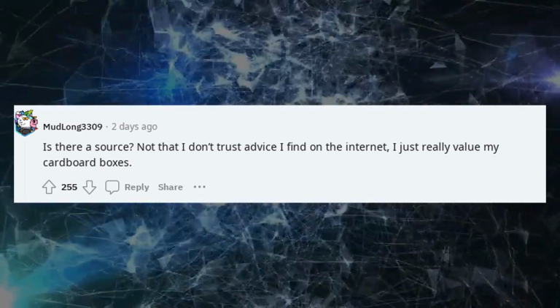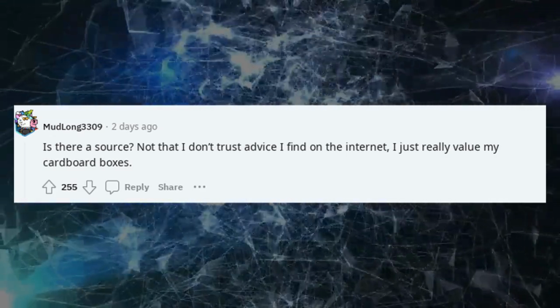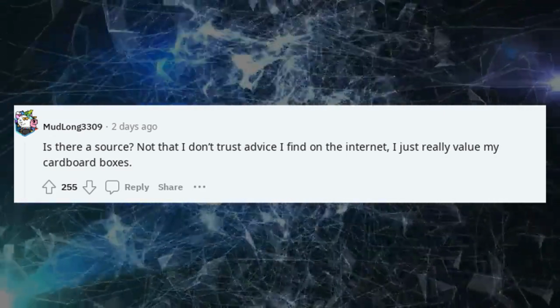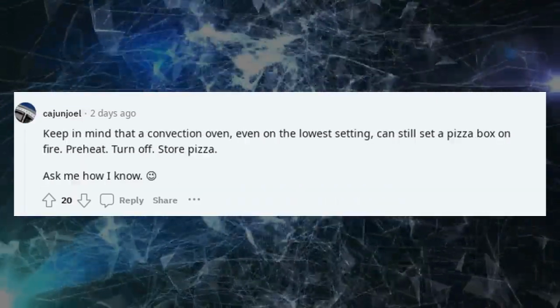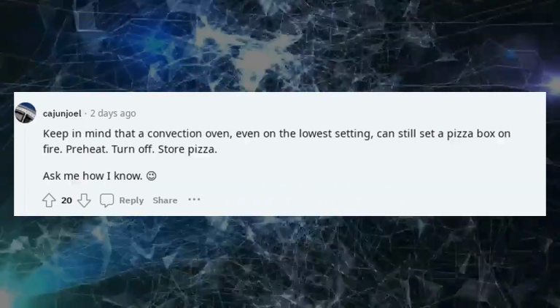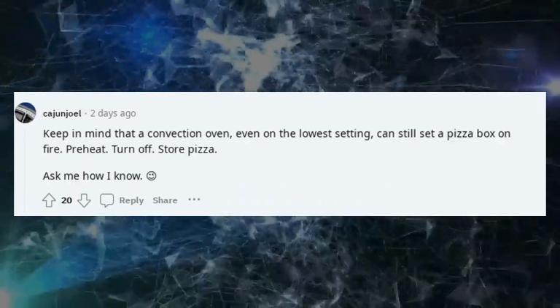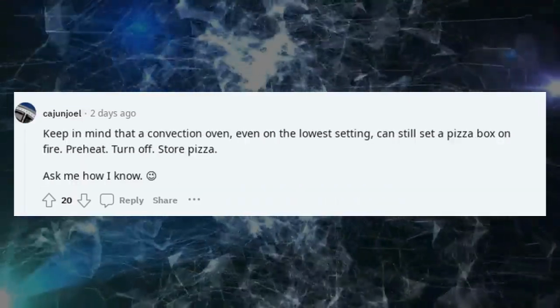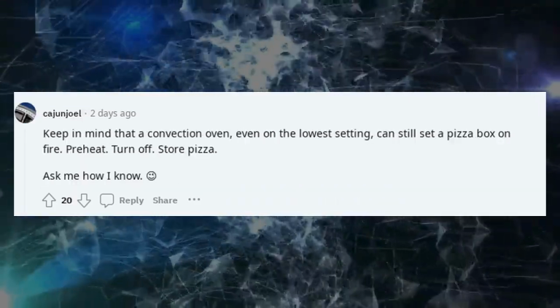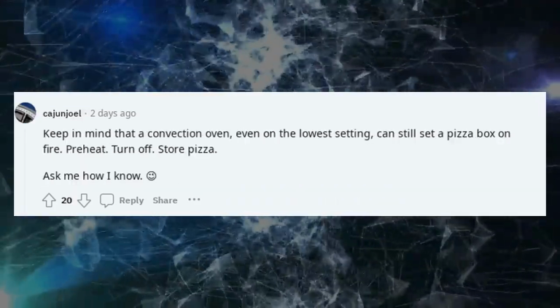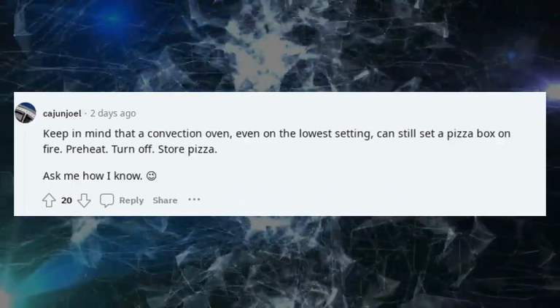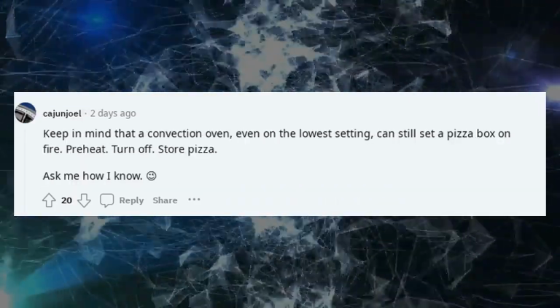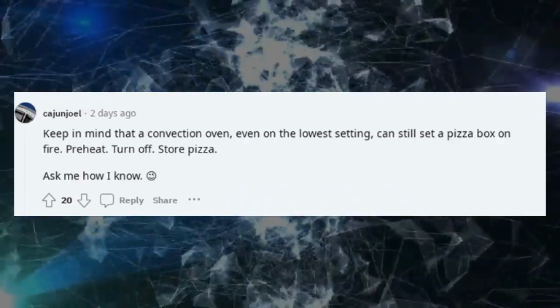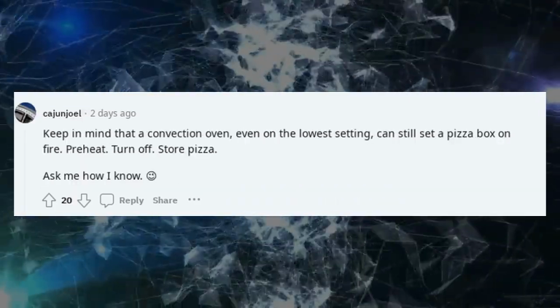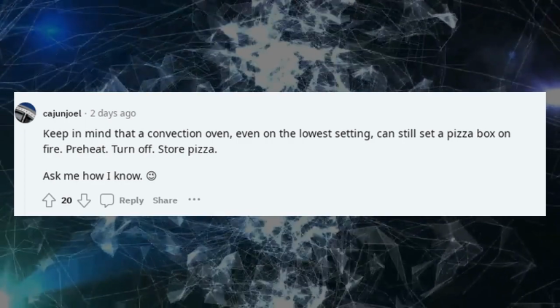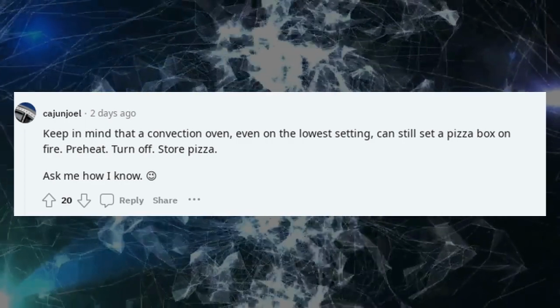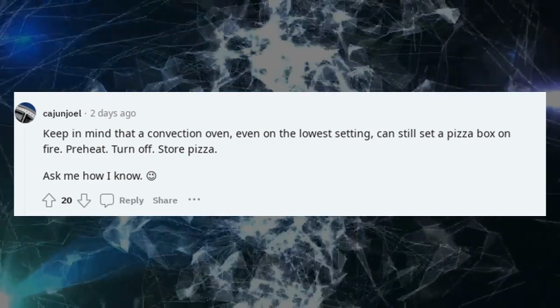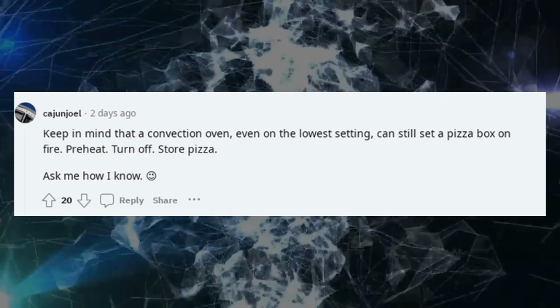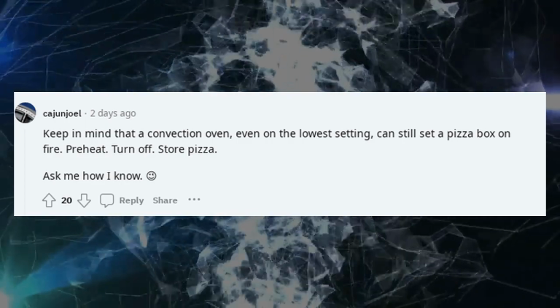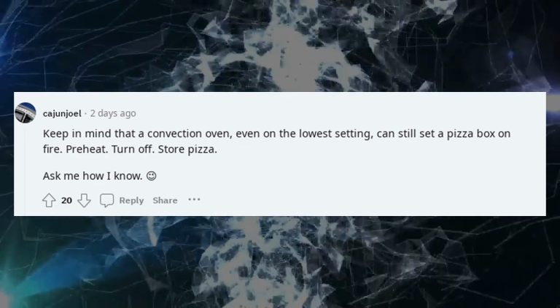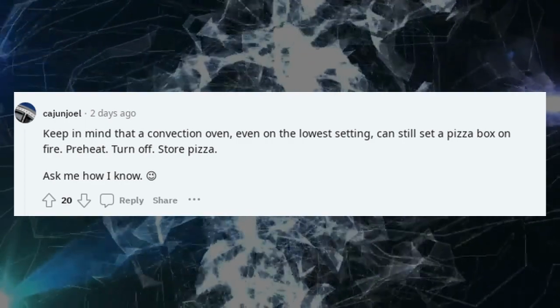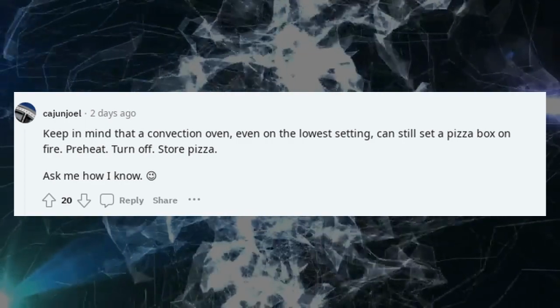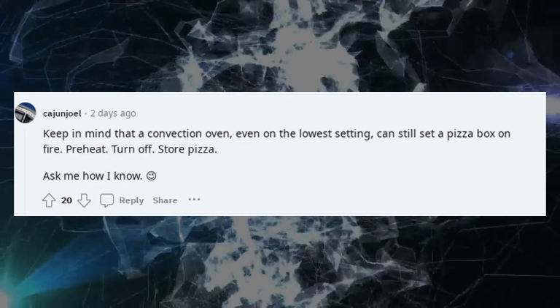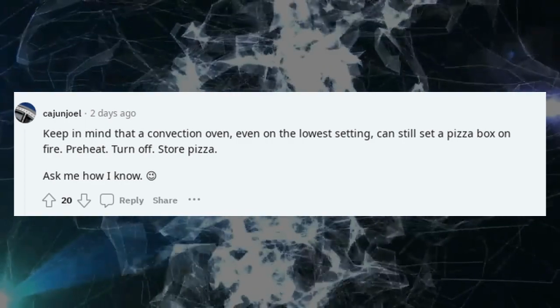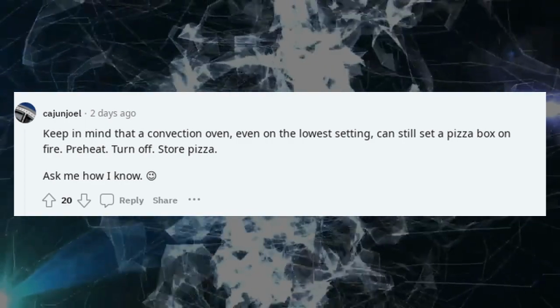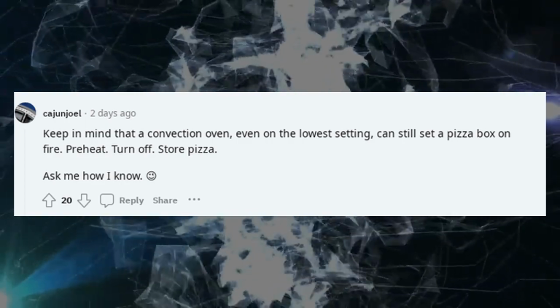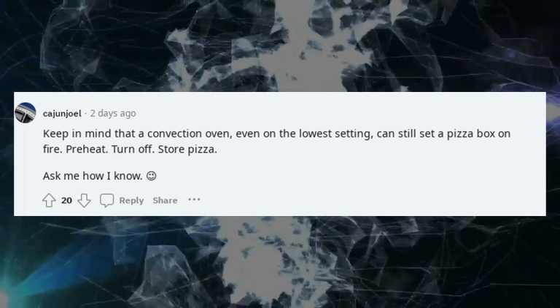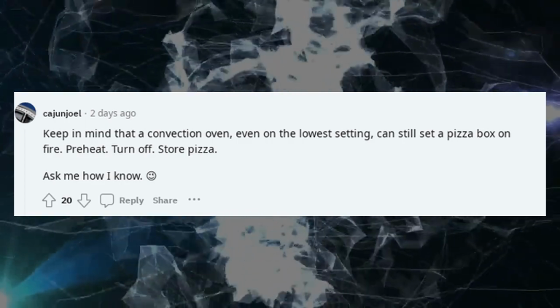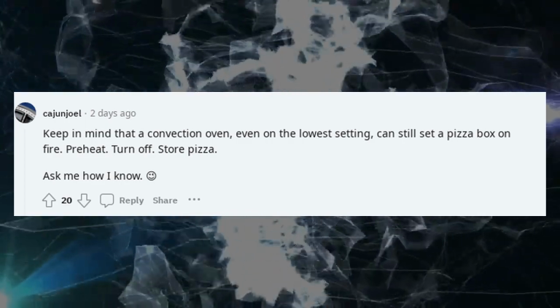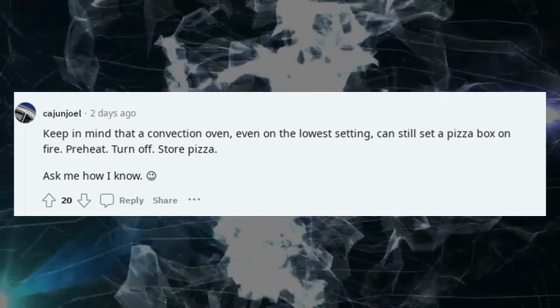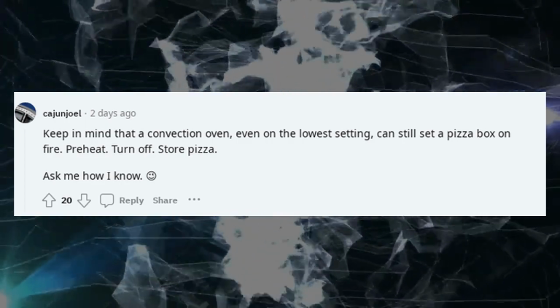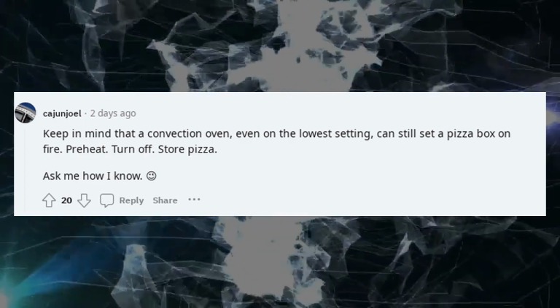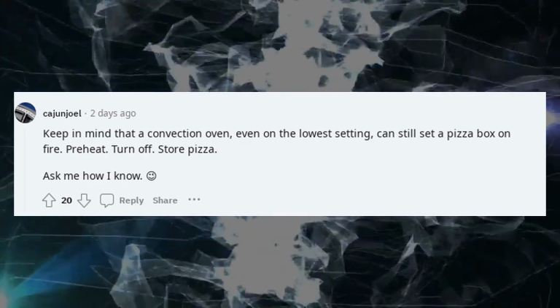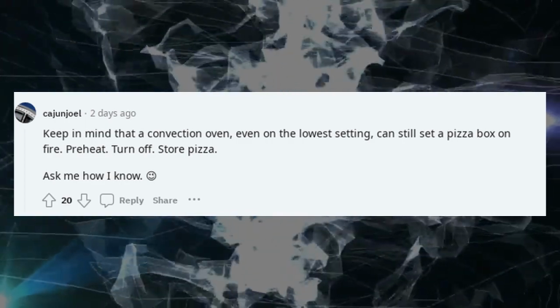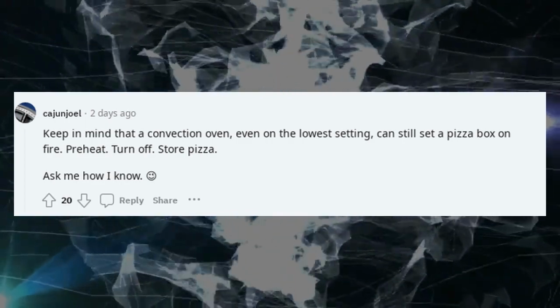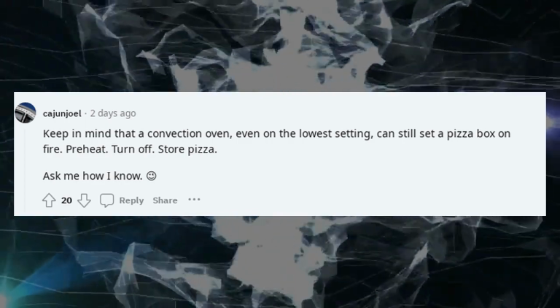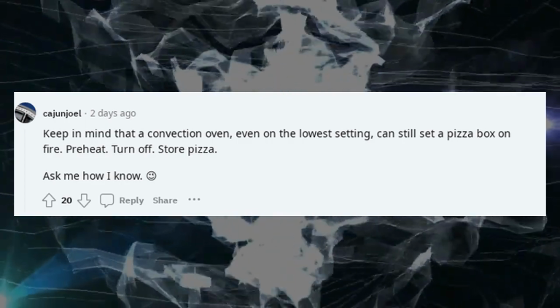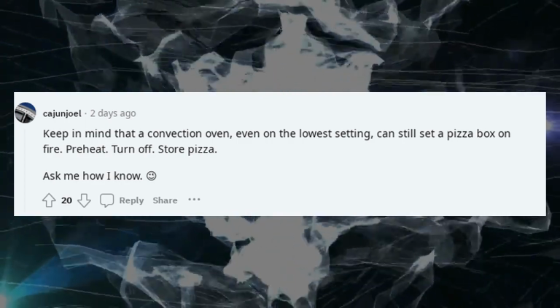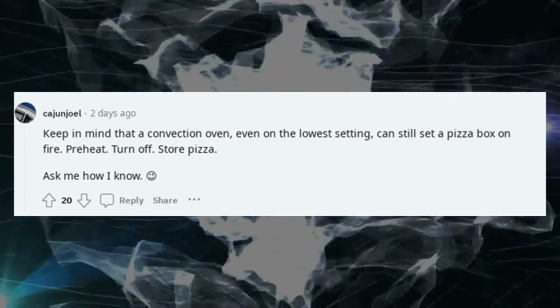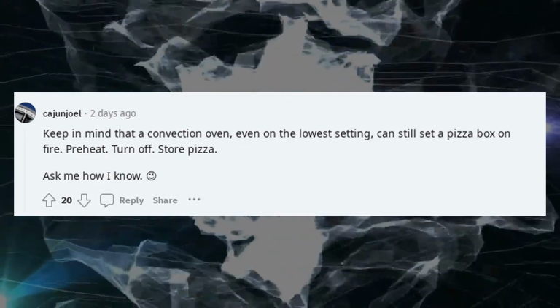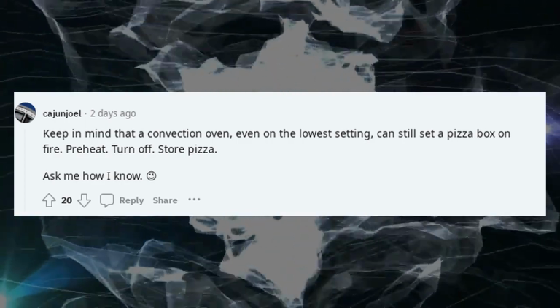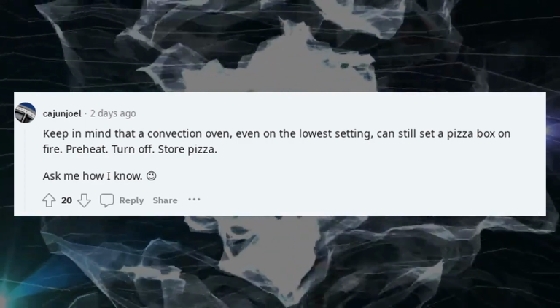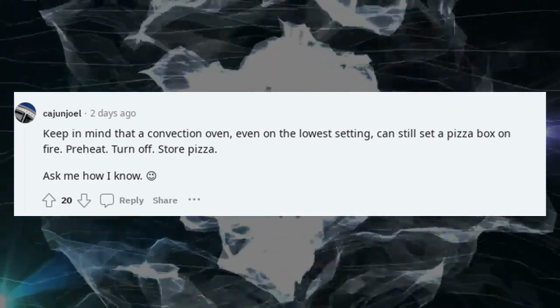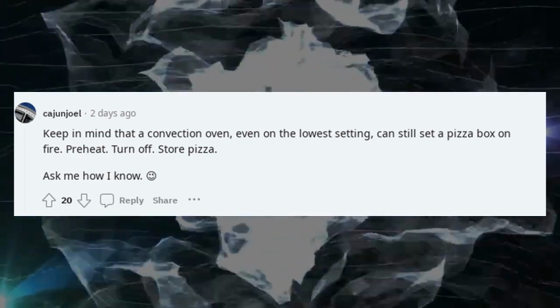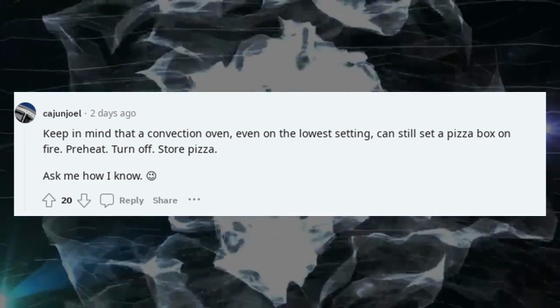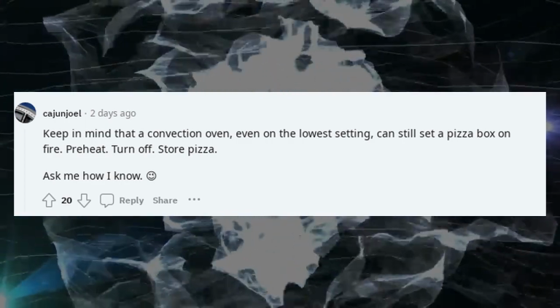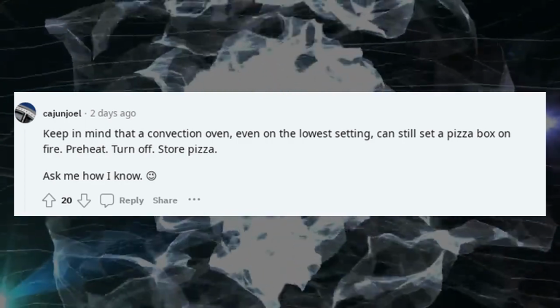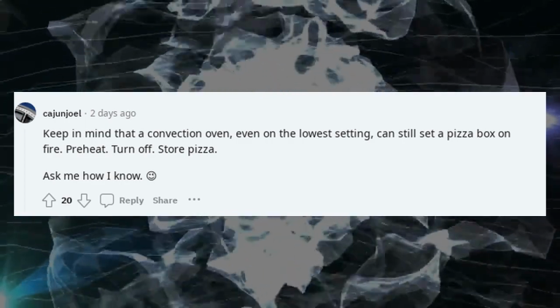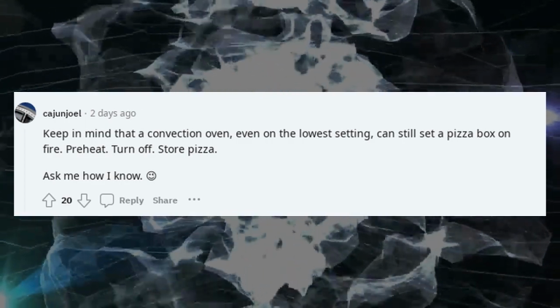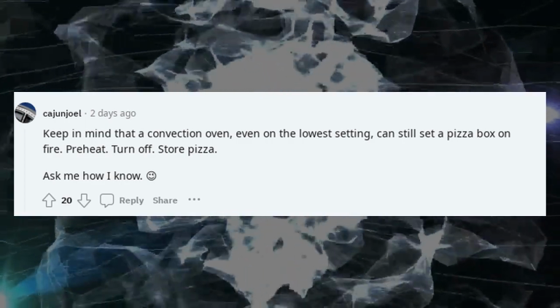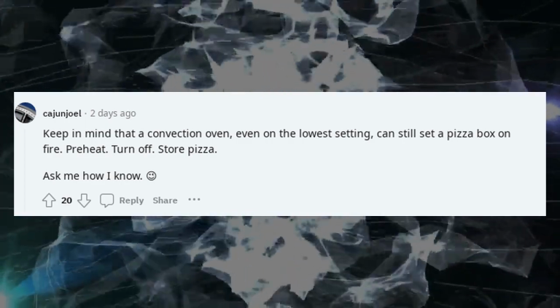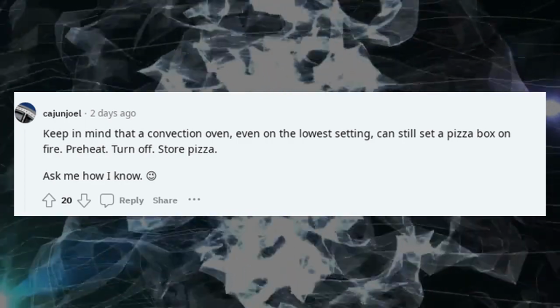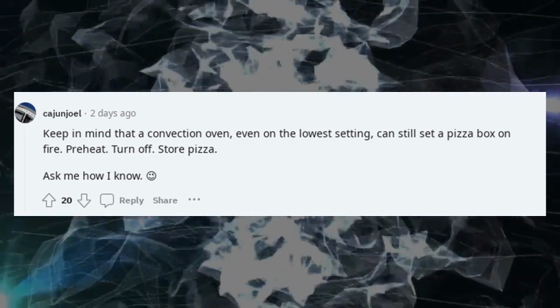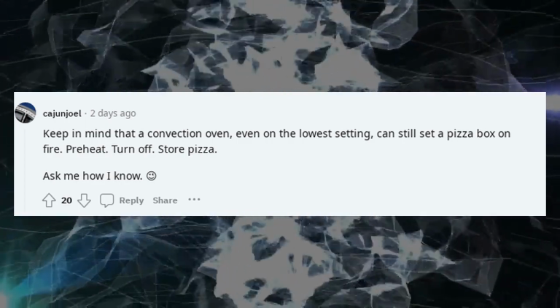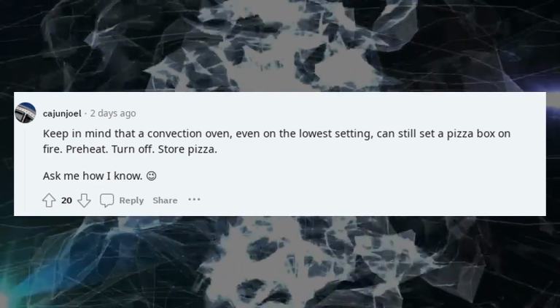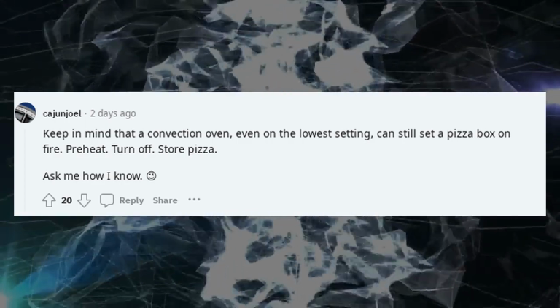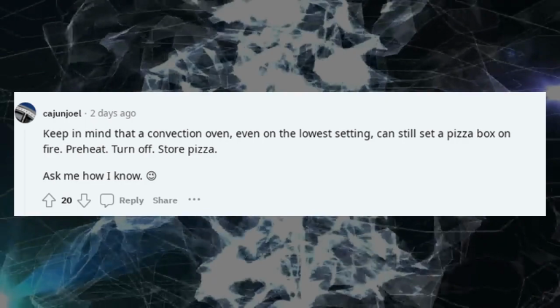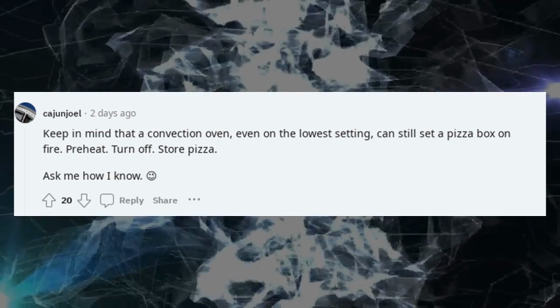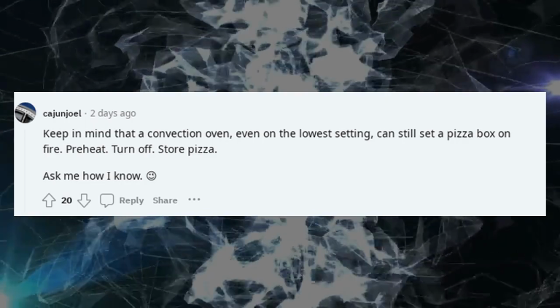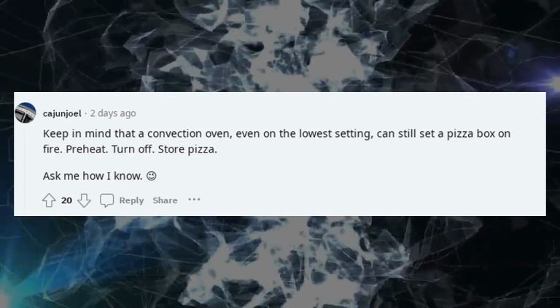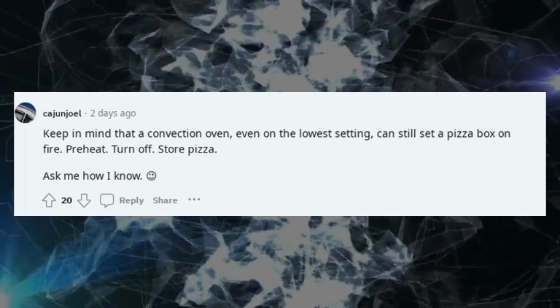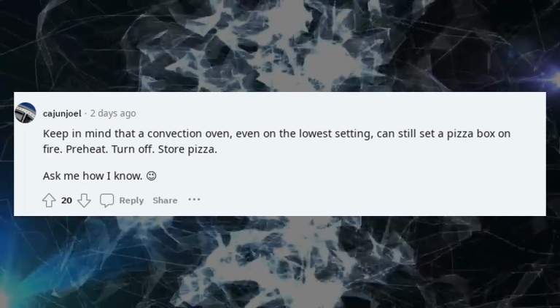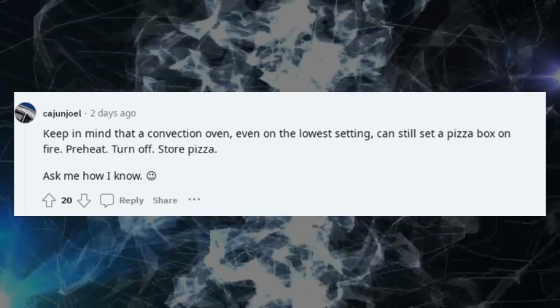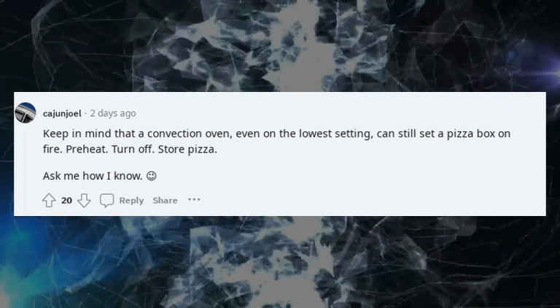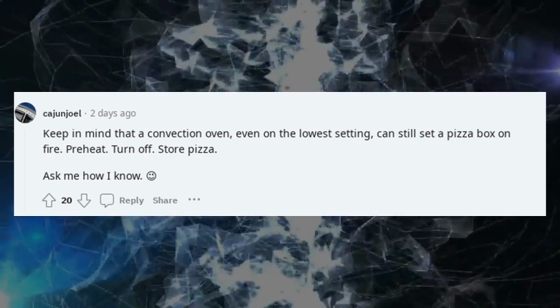Keep in mind that a convection oven, even on the lowest setting, can still set a pizza box on fire.